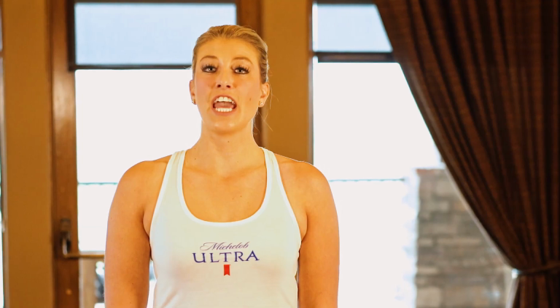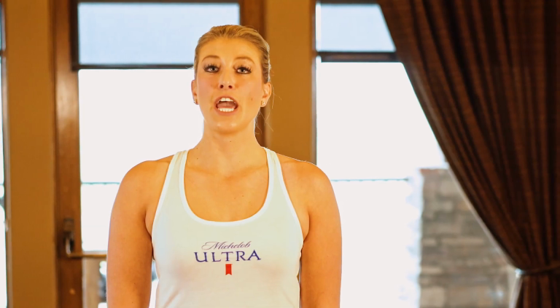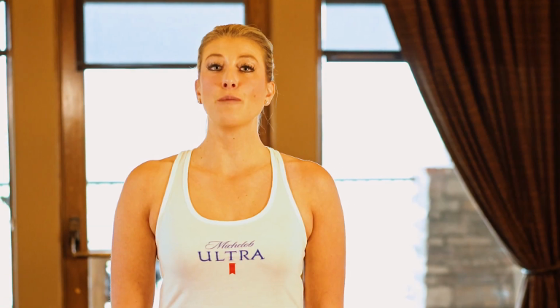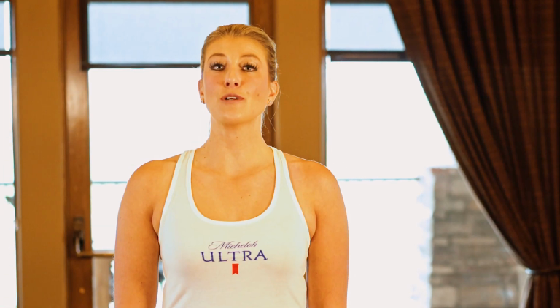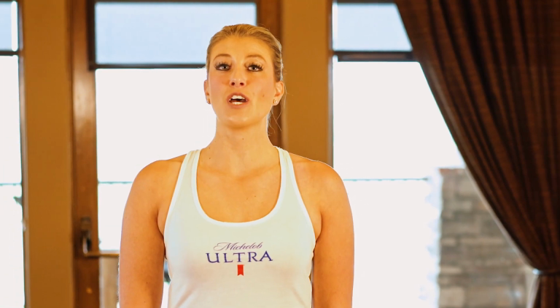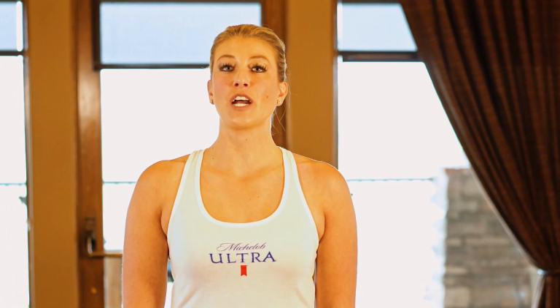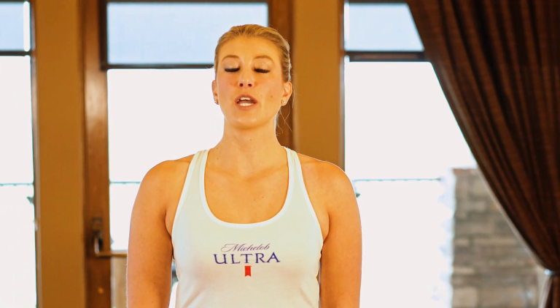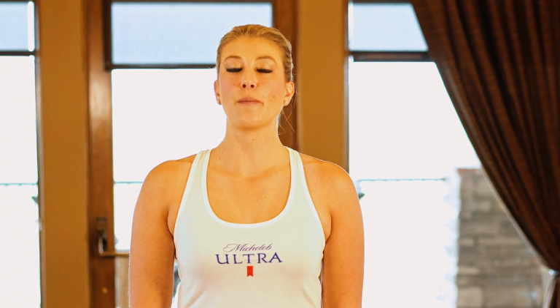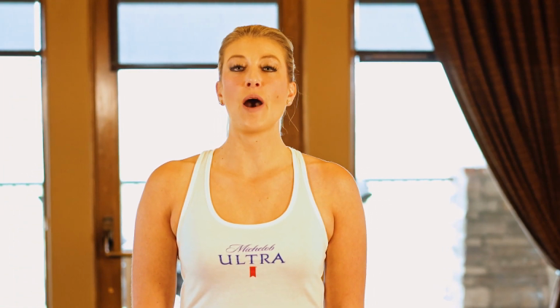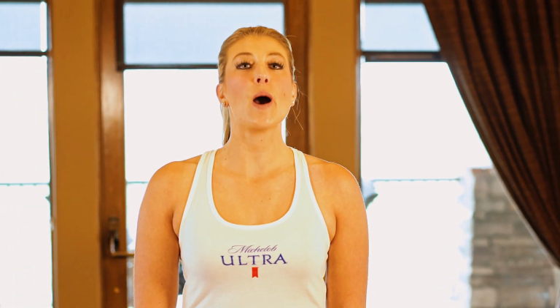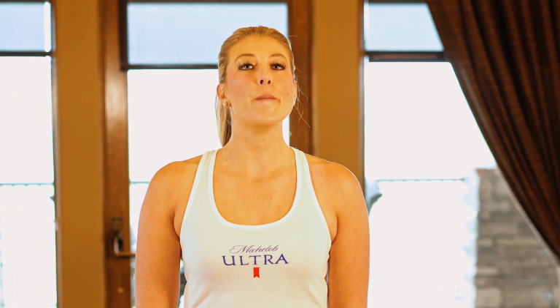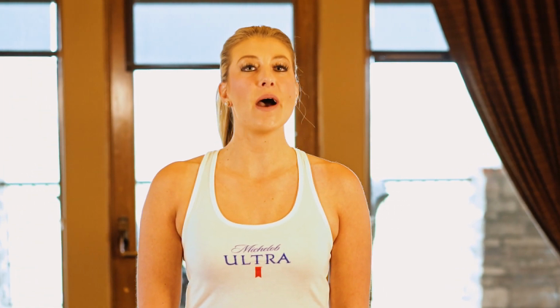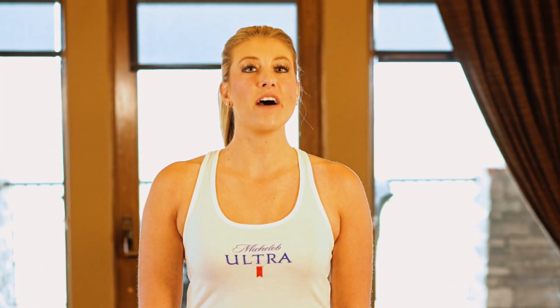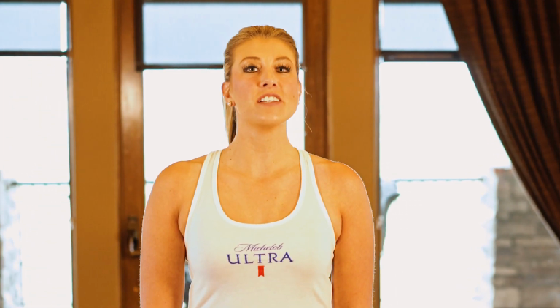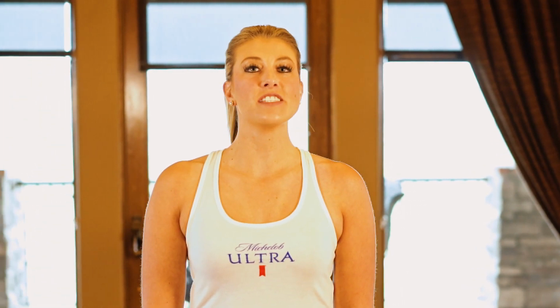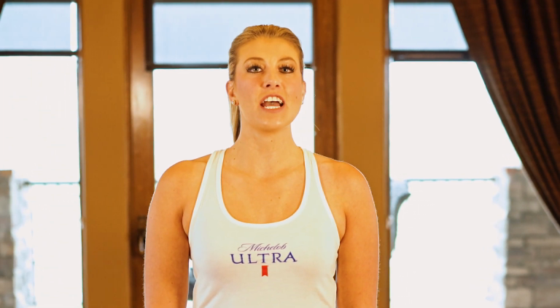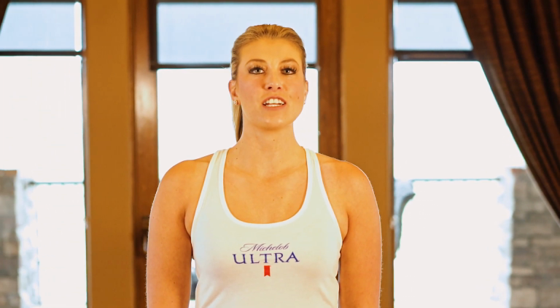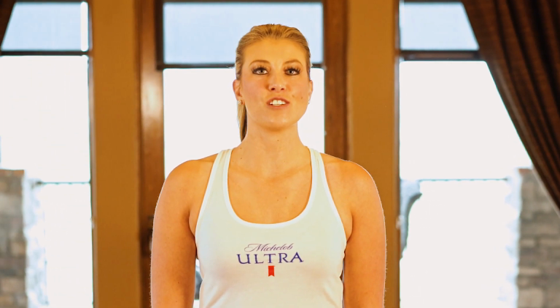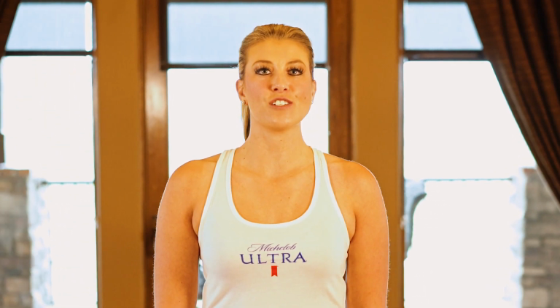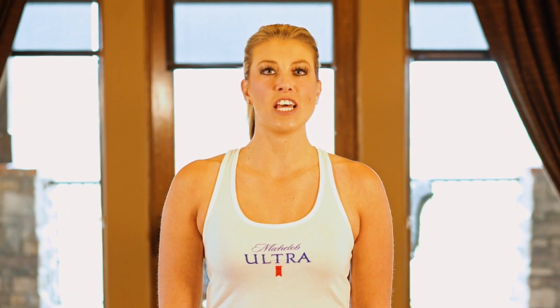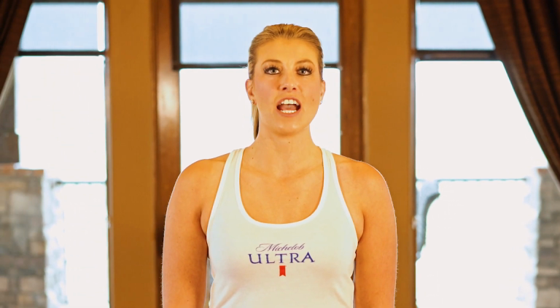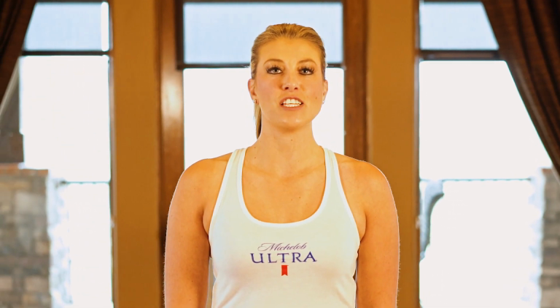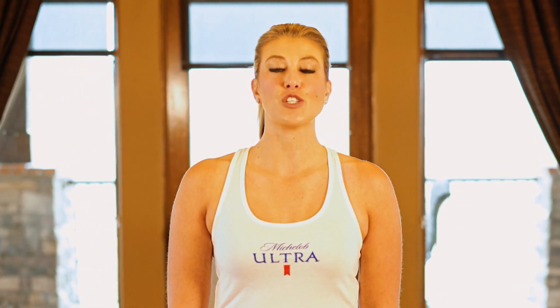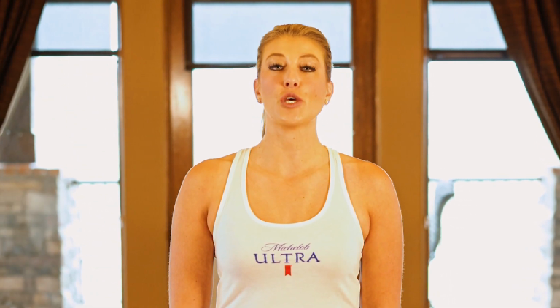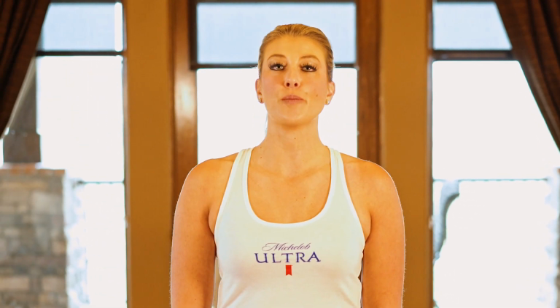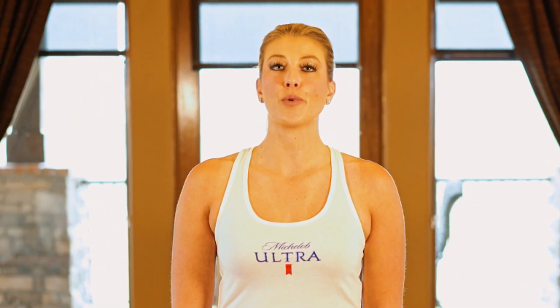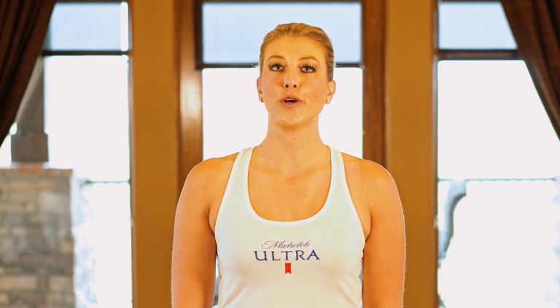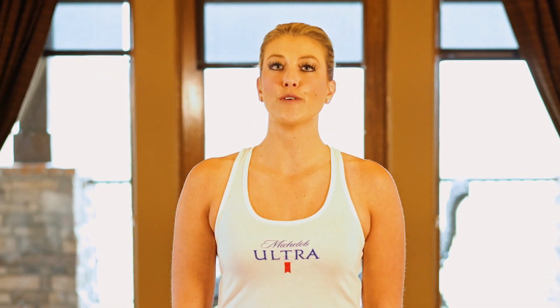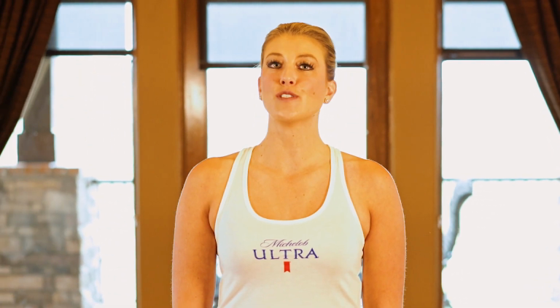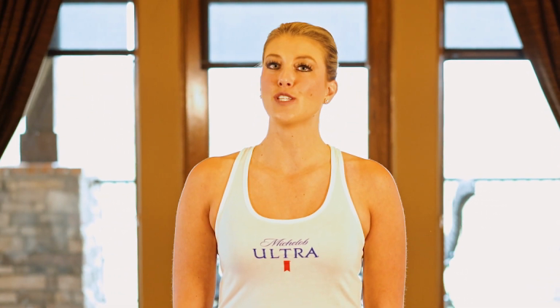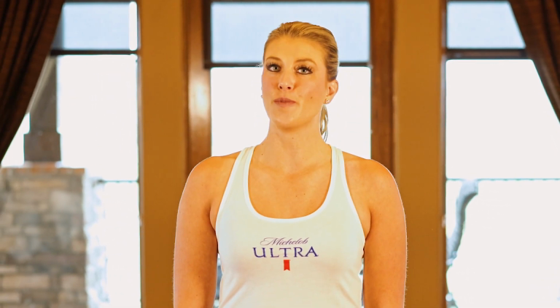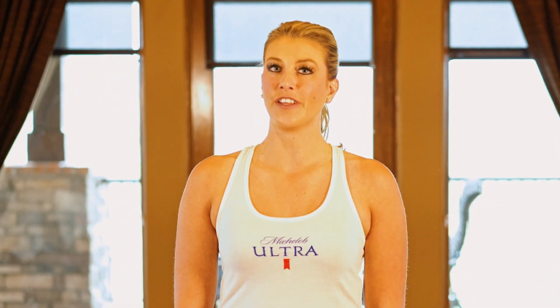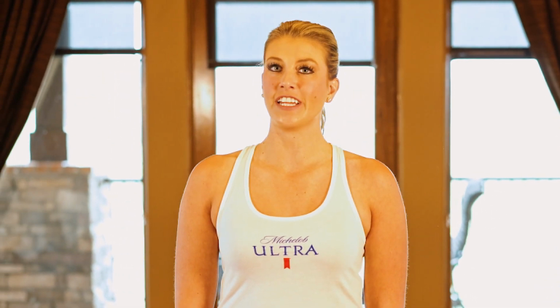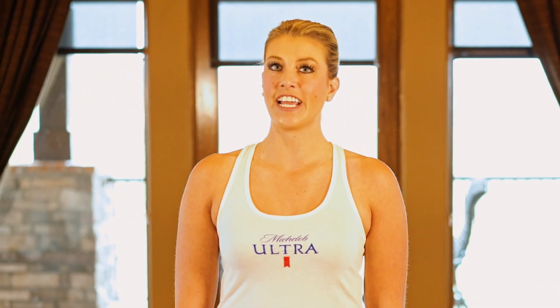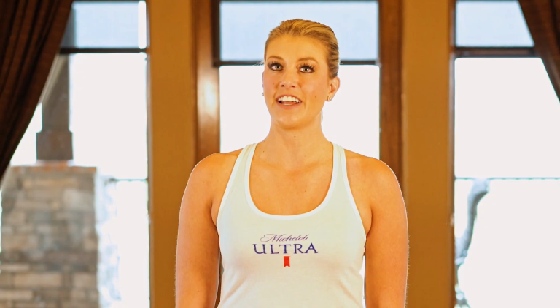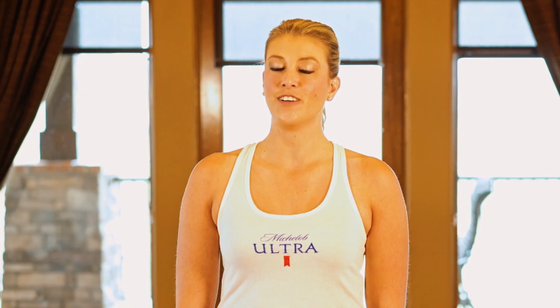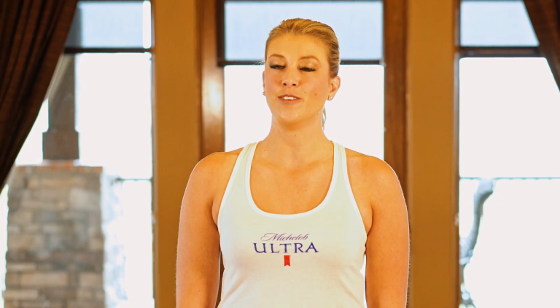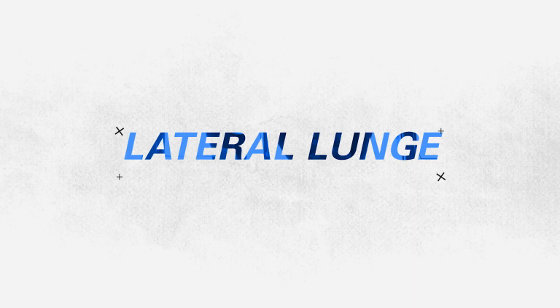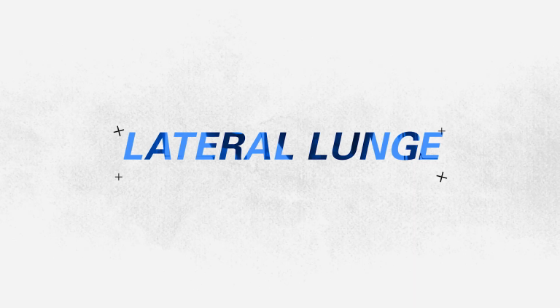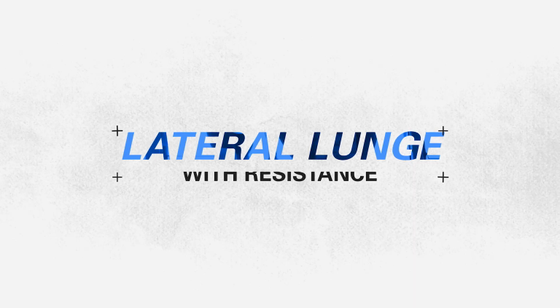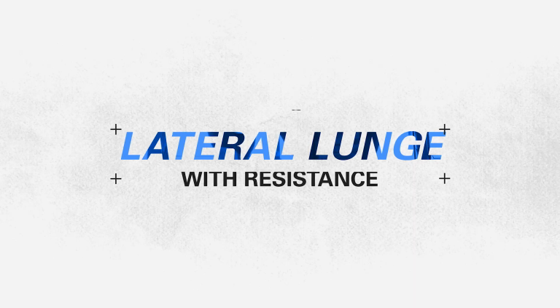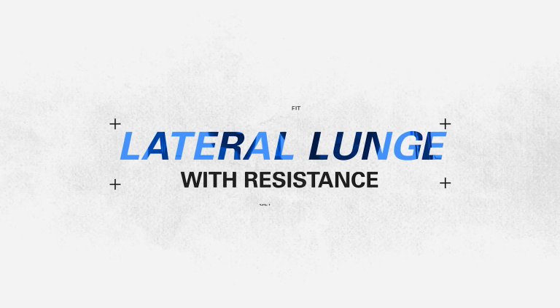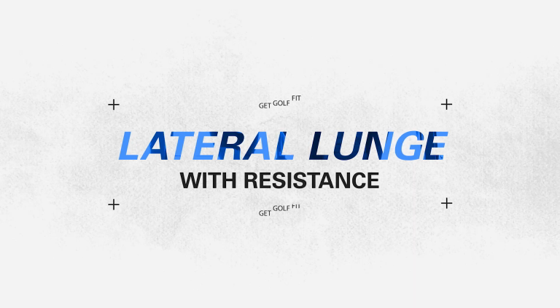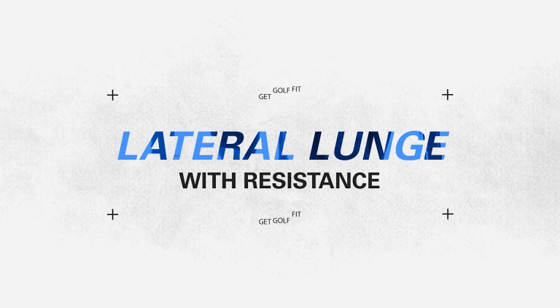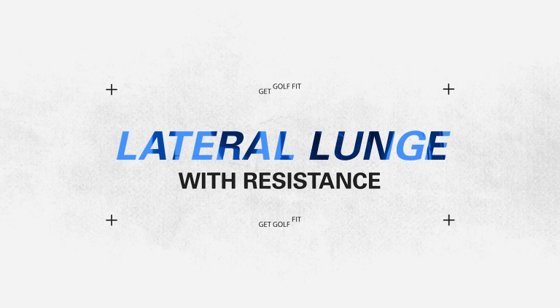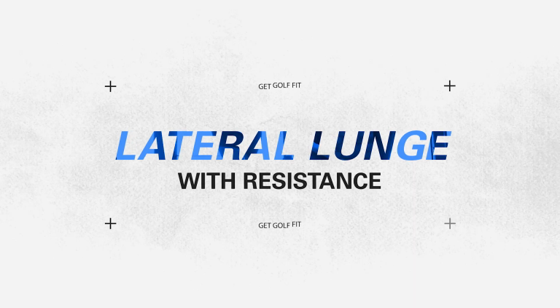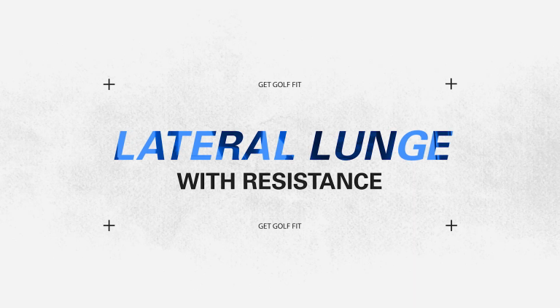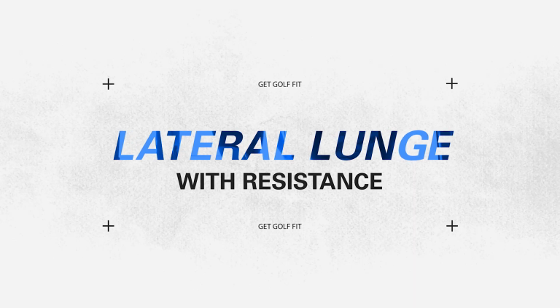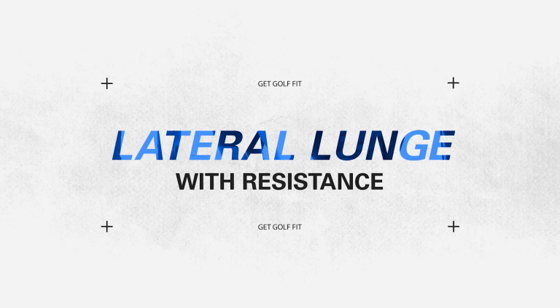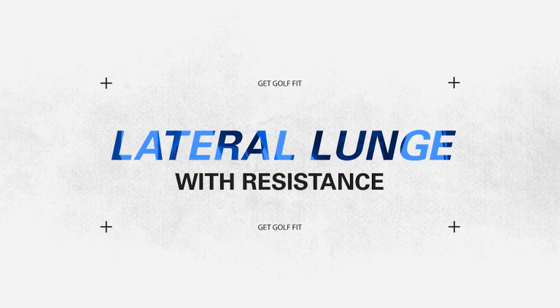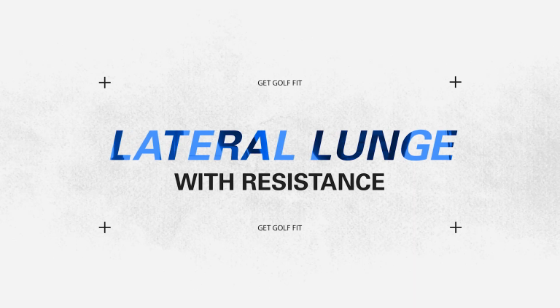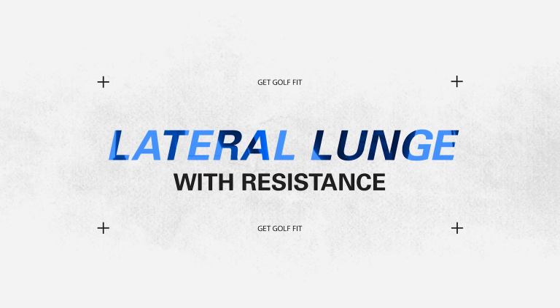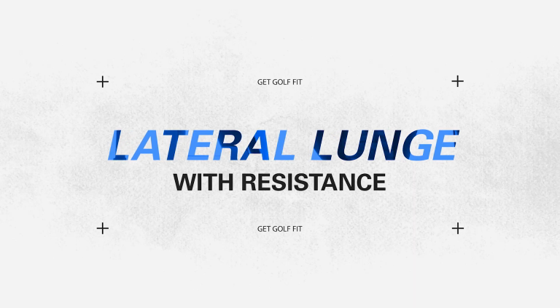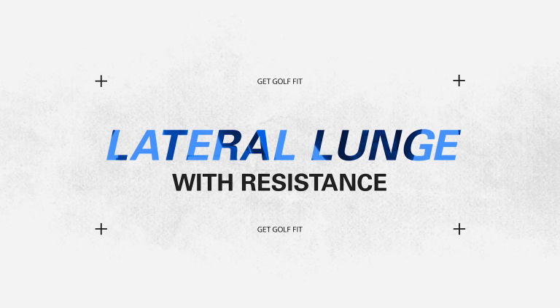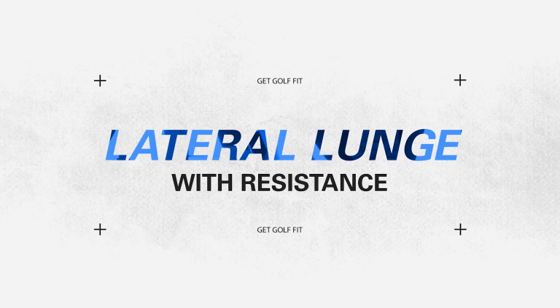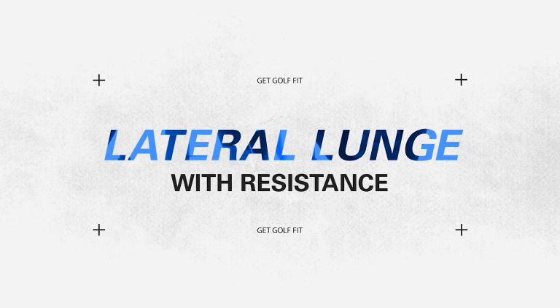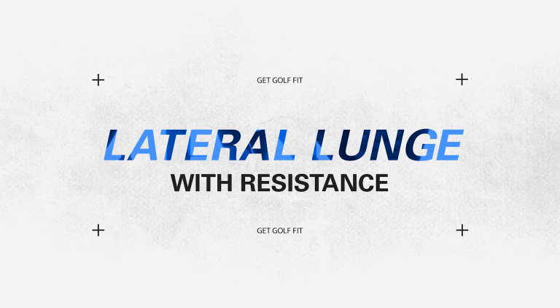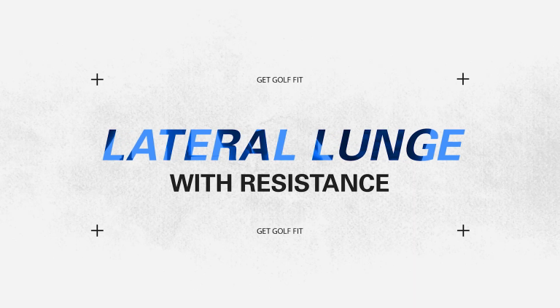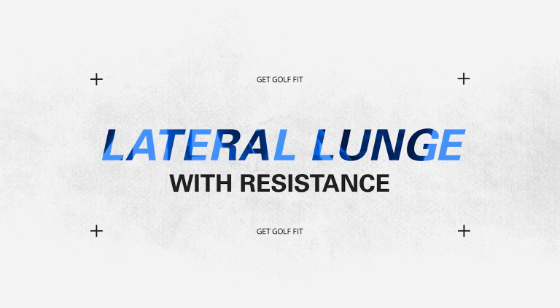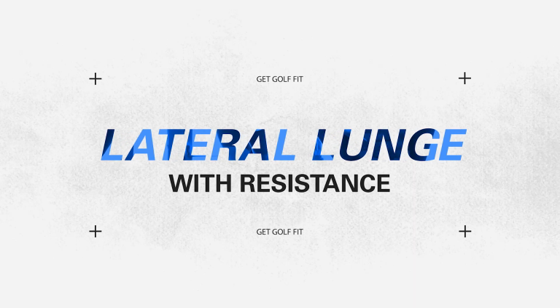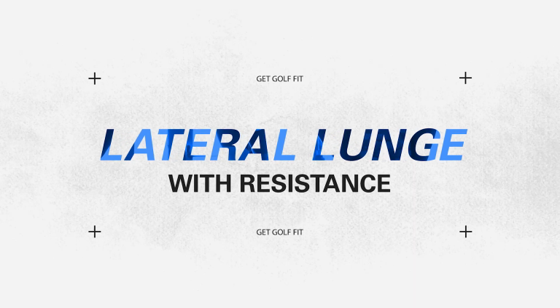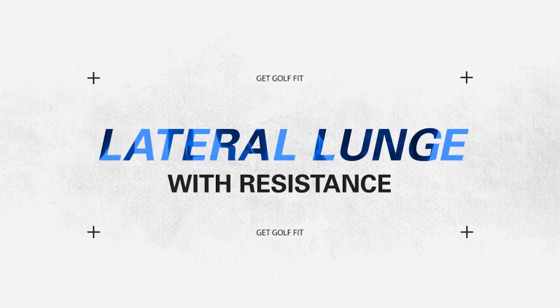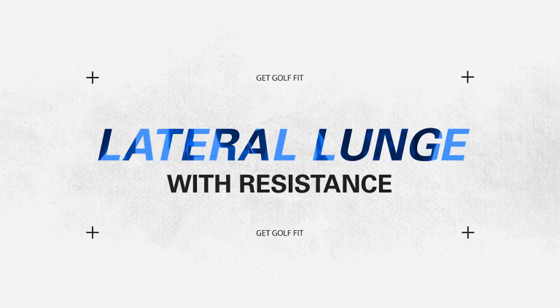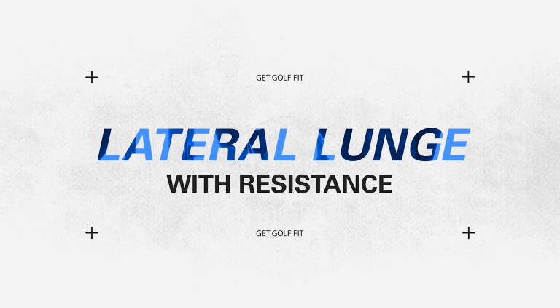Today we're talking about a balance exercise to improve stability. This exercise is called Lateral Lunge.